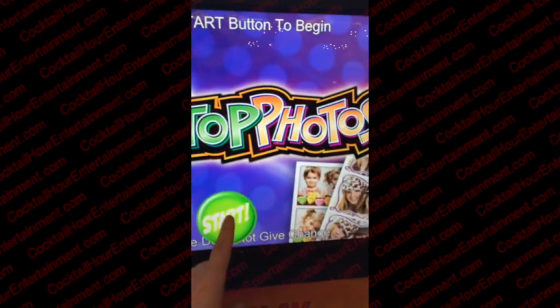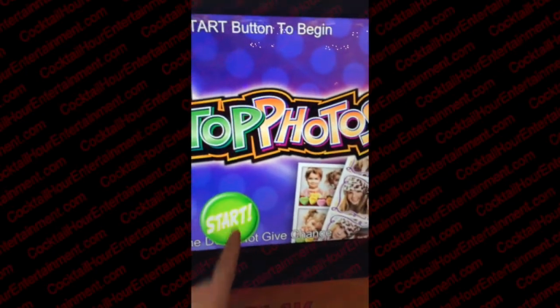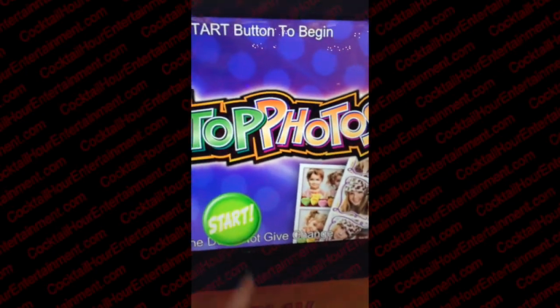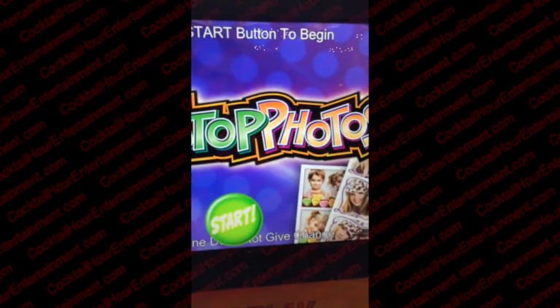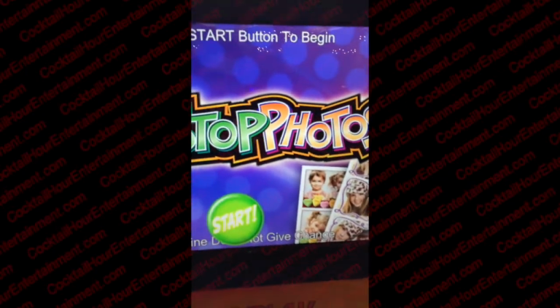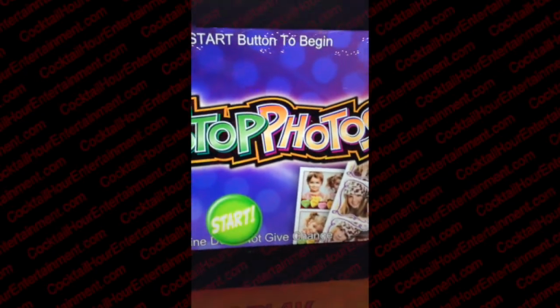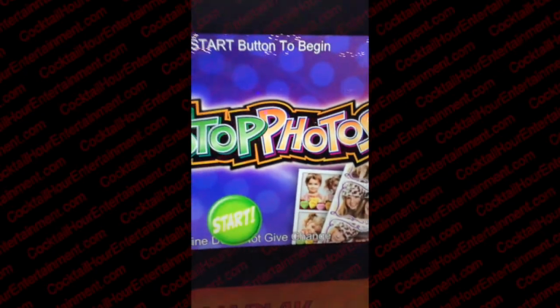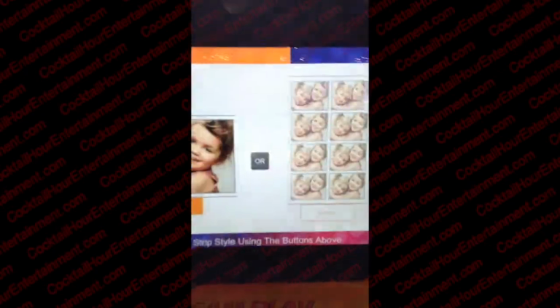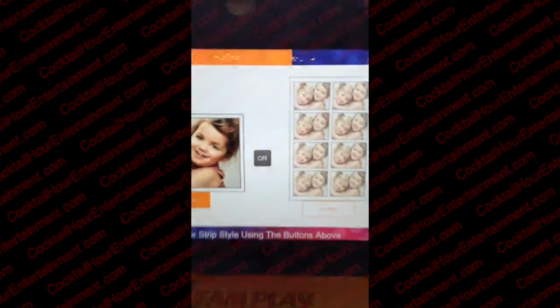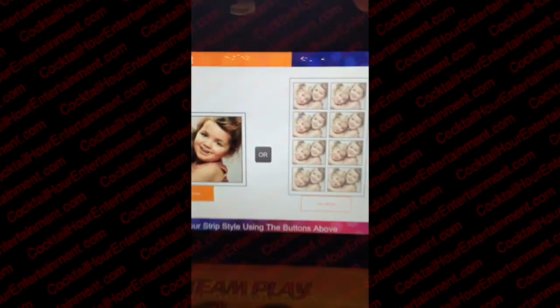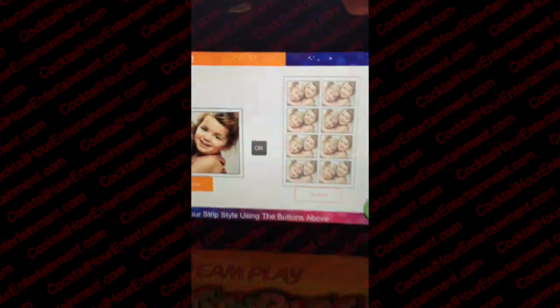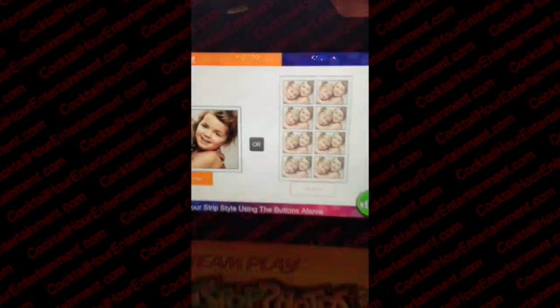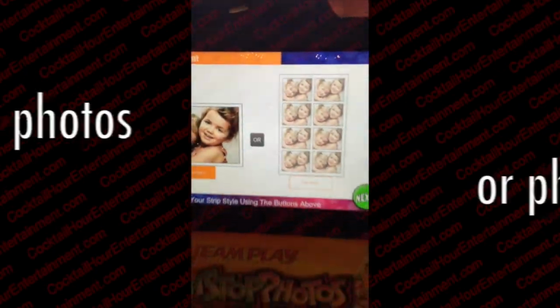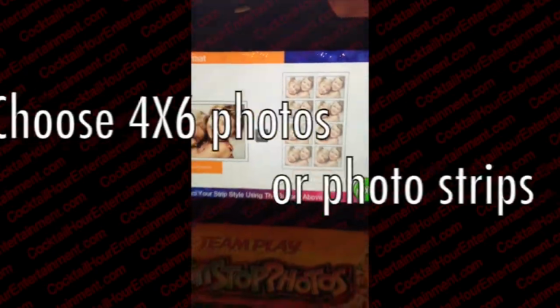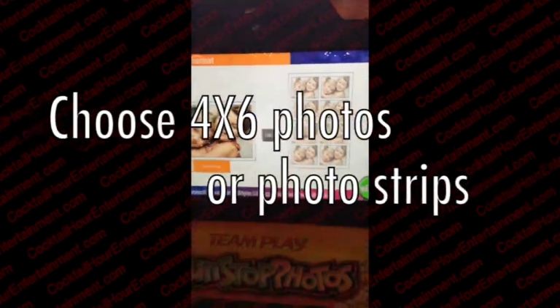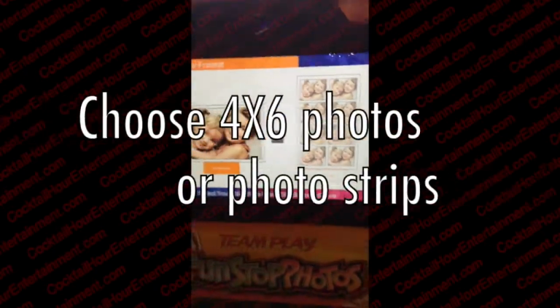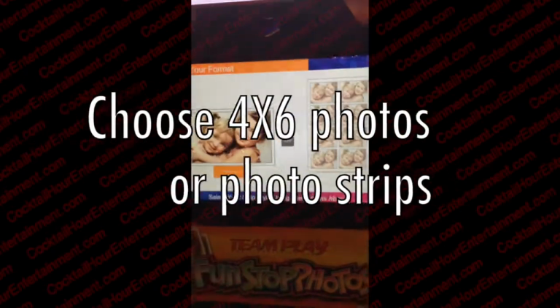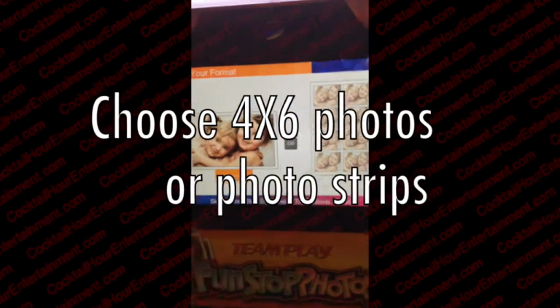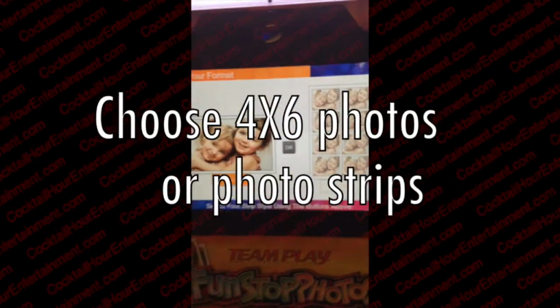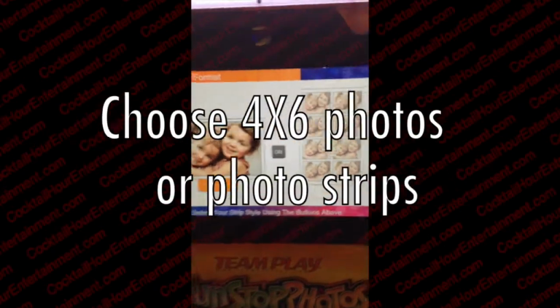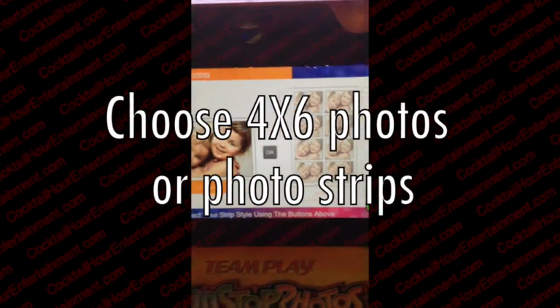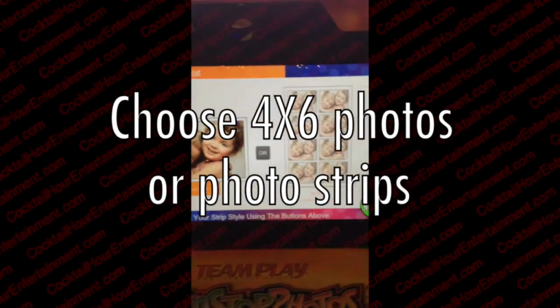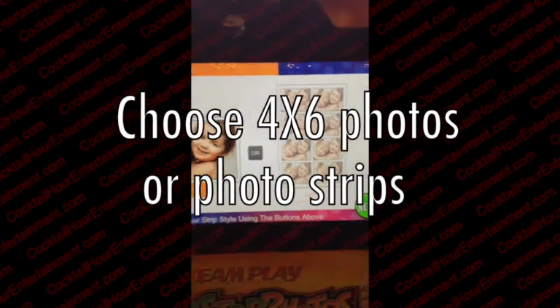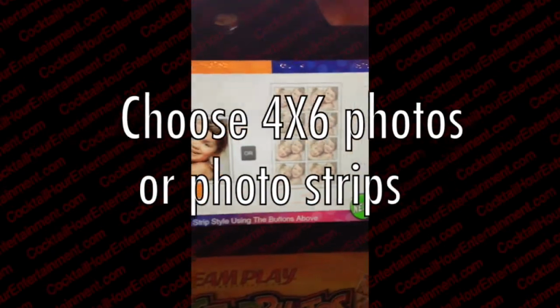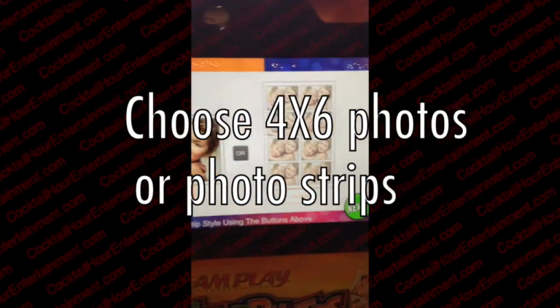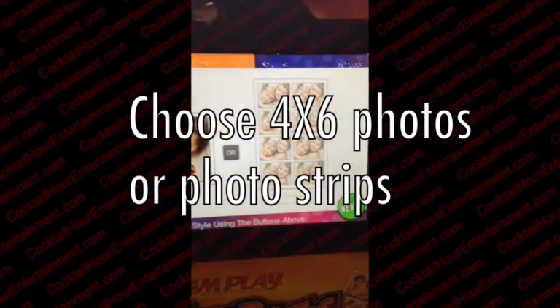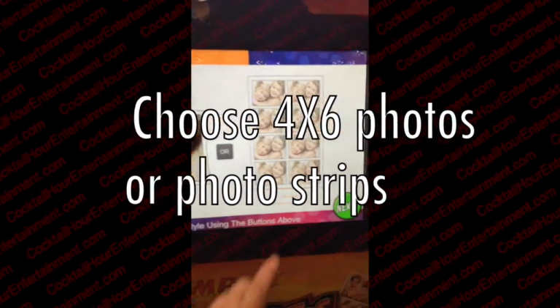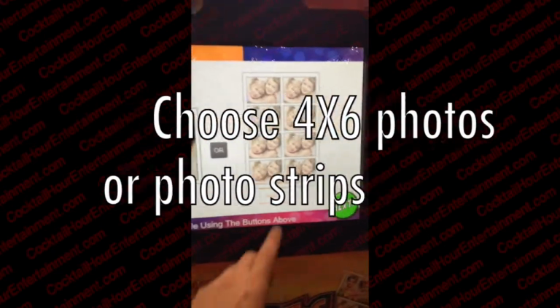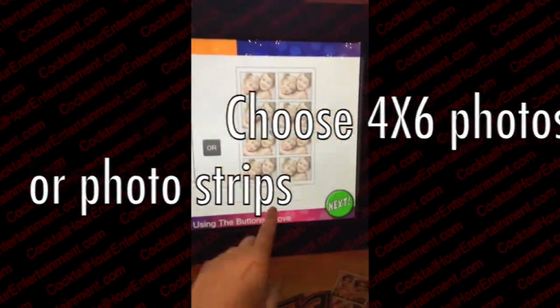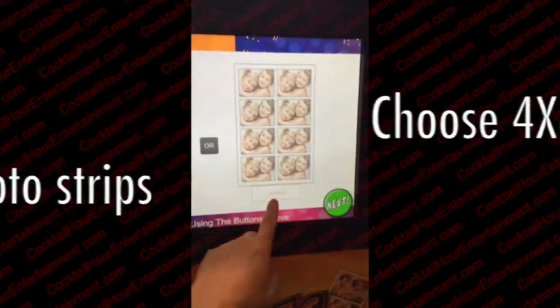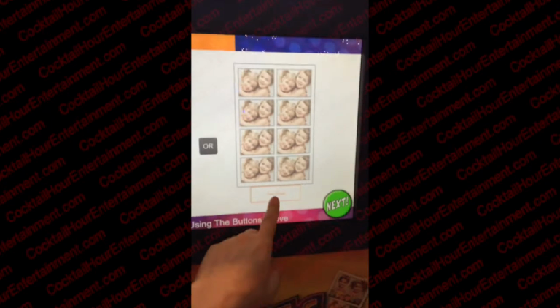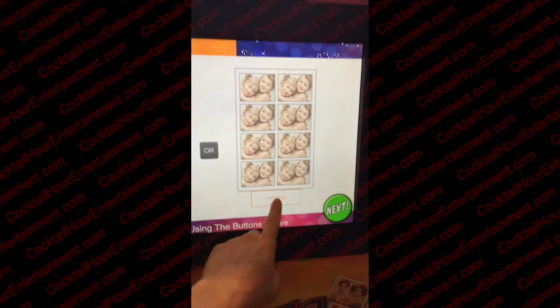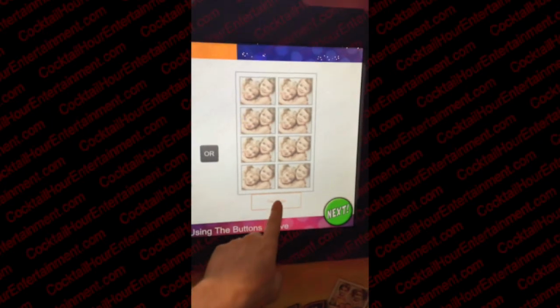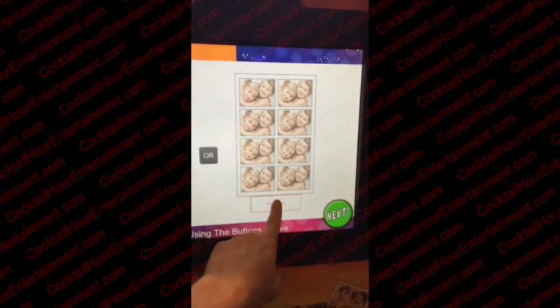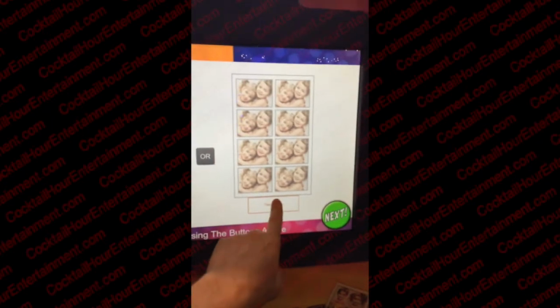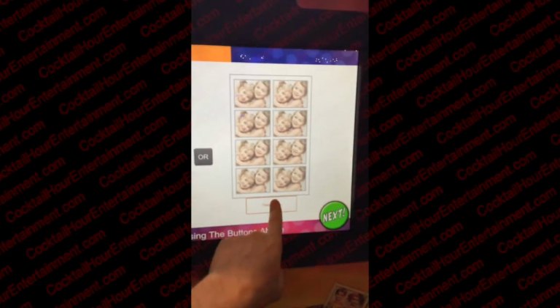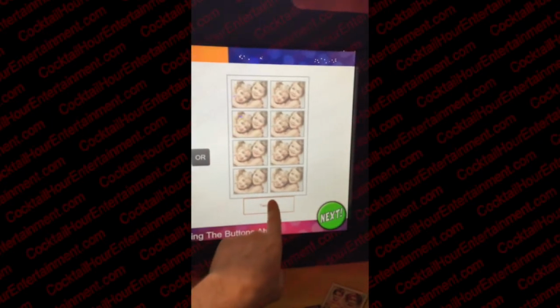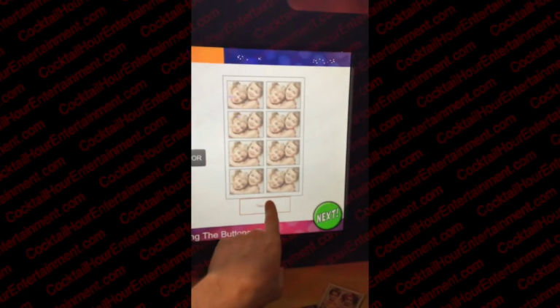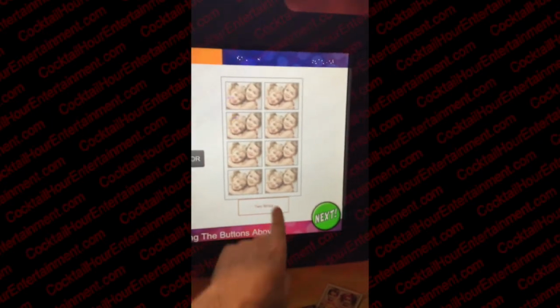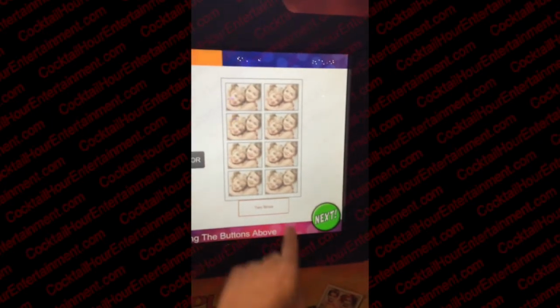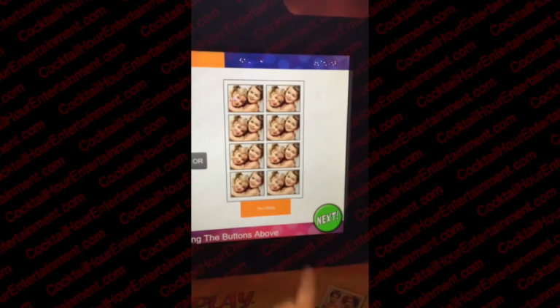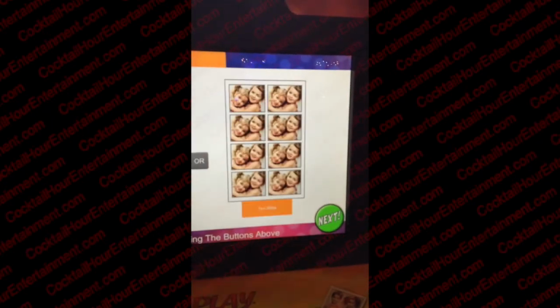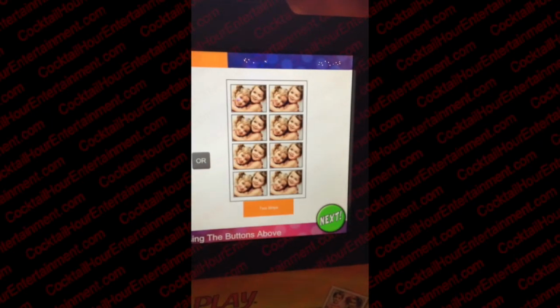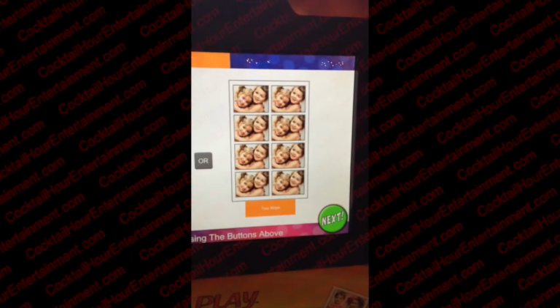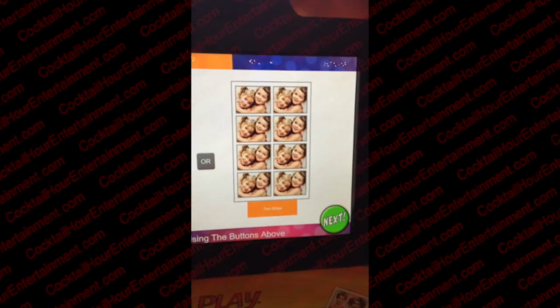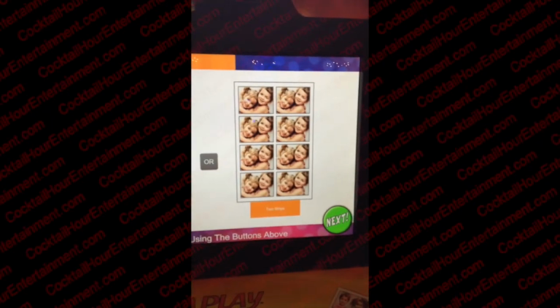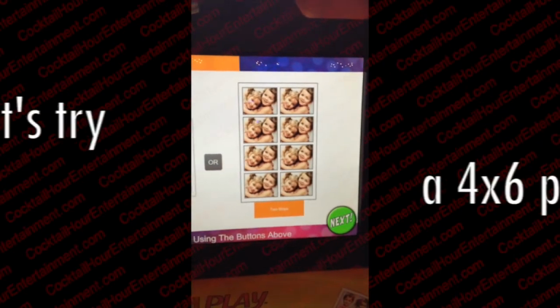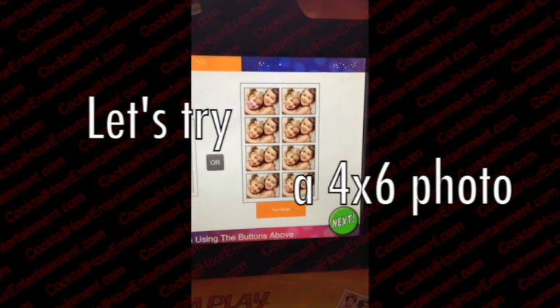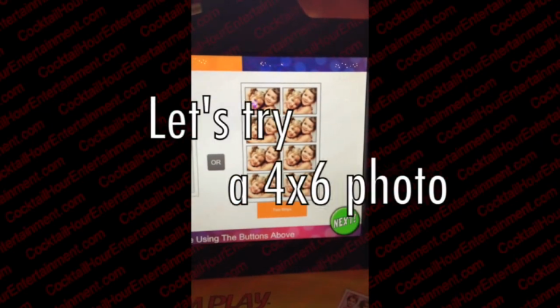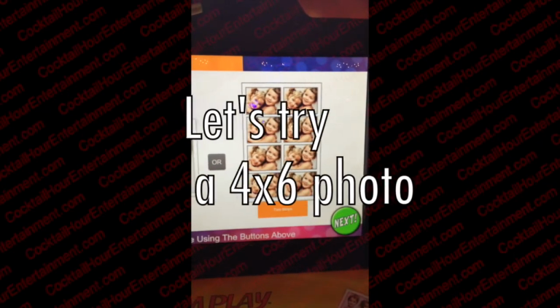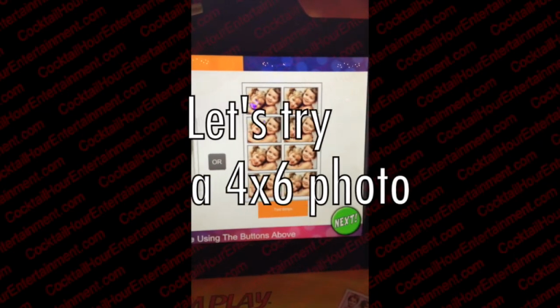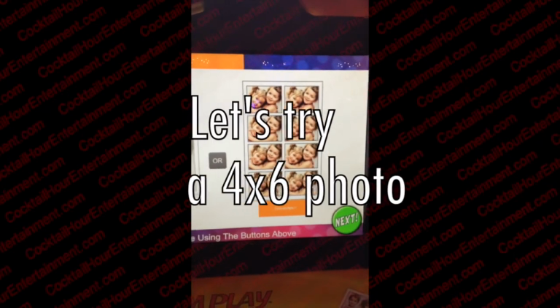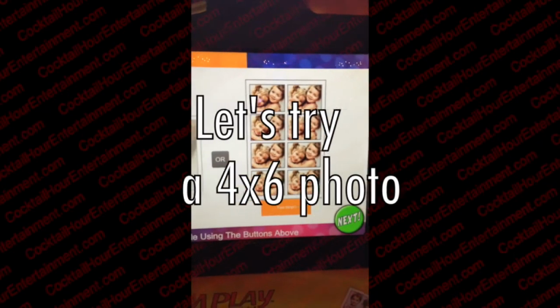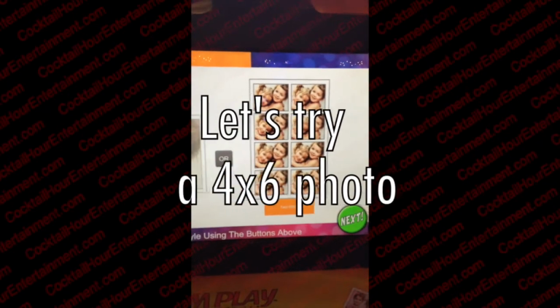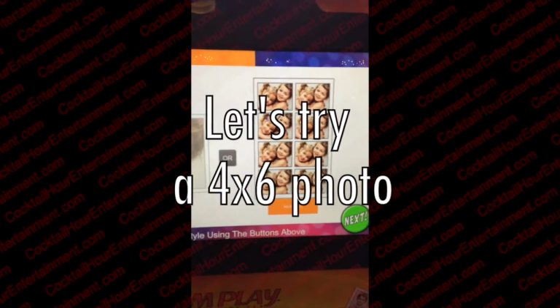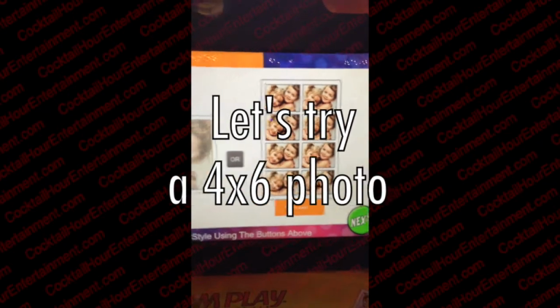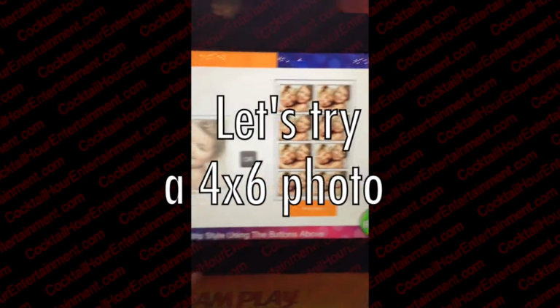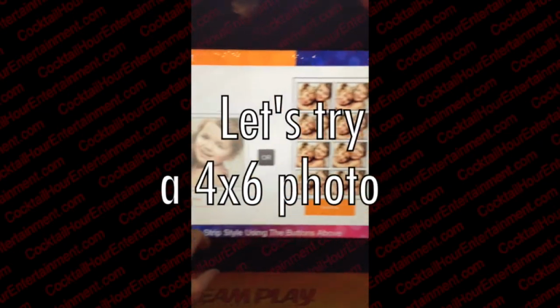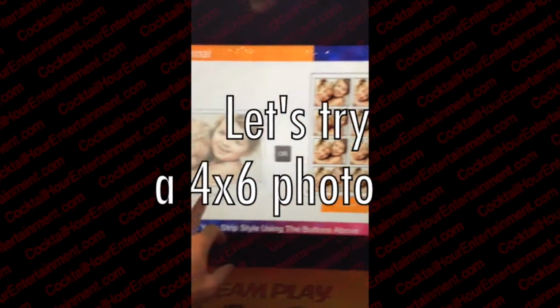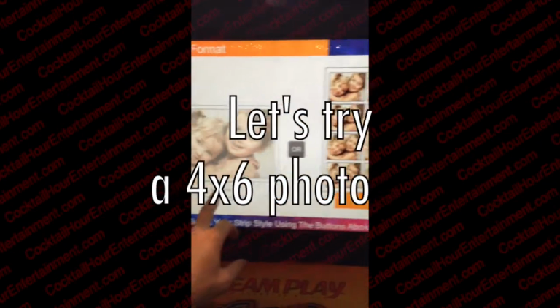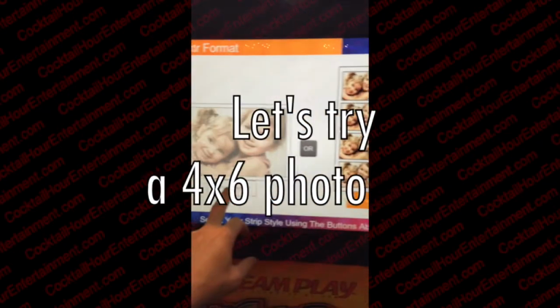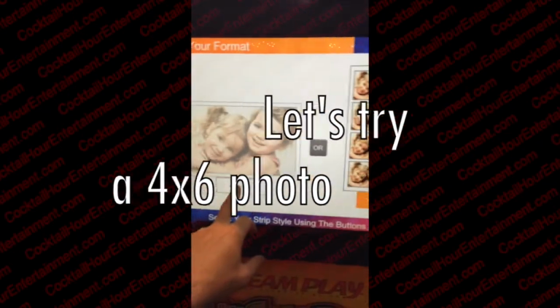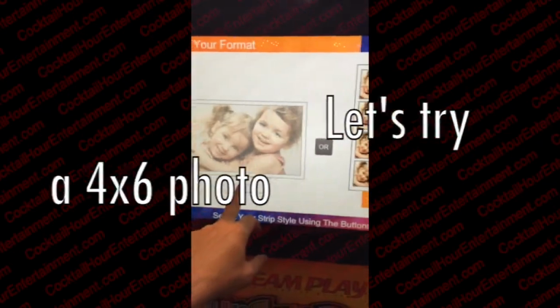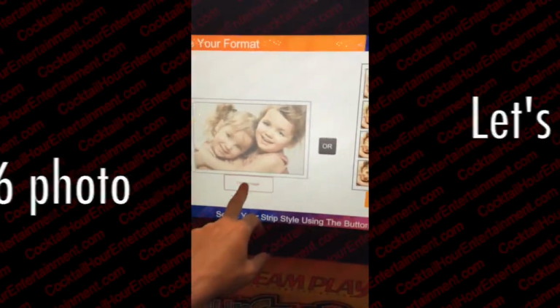Welcome to FunStop Photos. Select either a single image large print or multiple image strips.